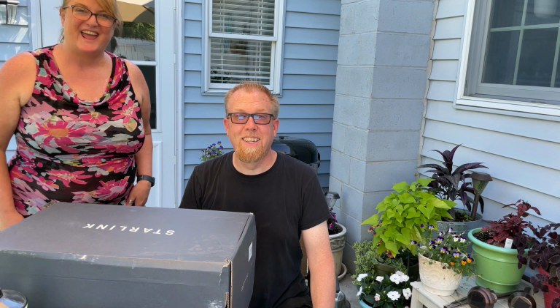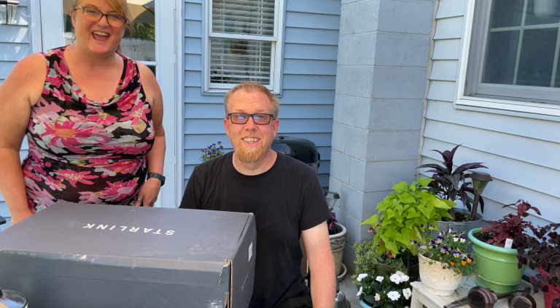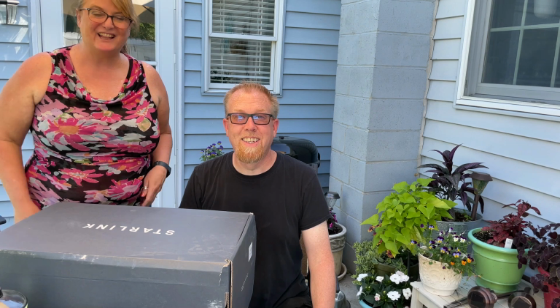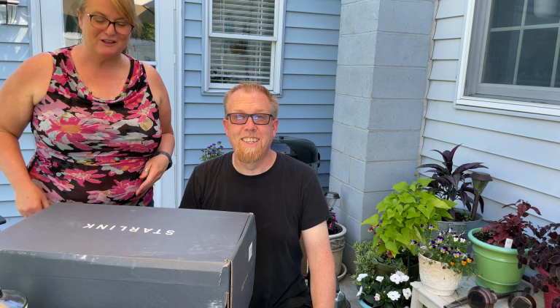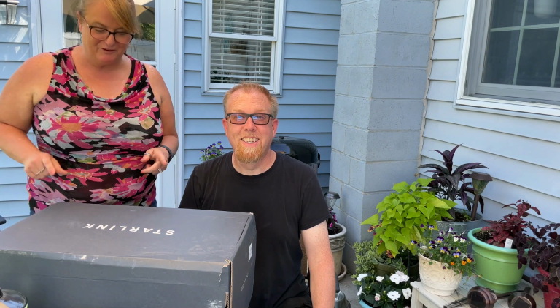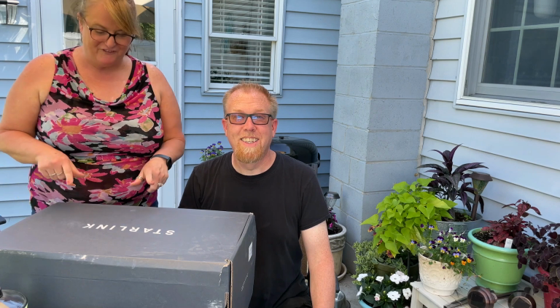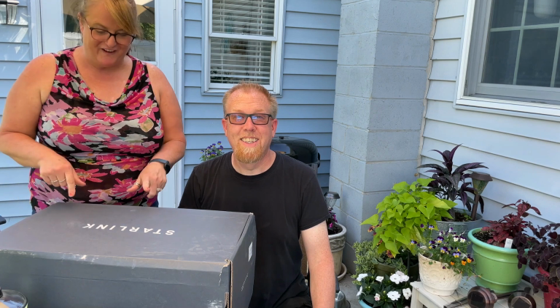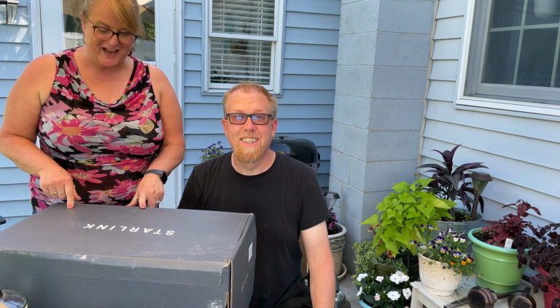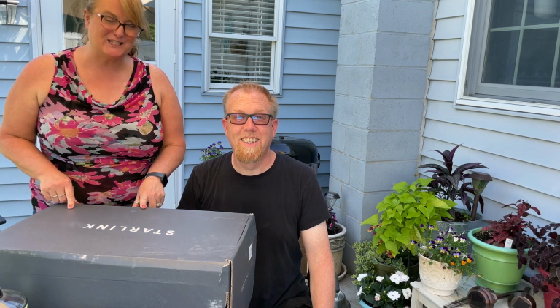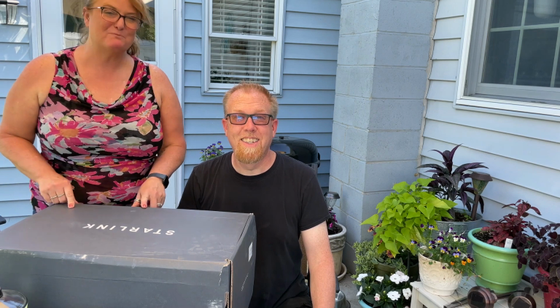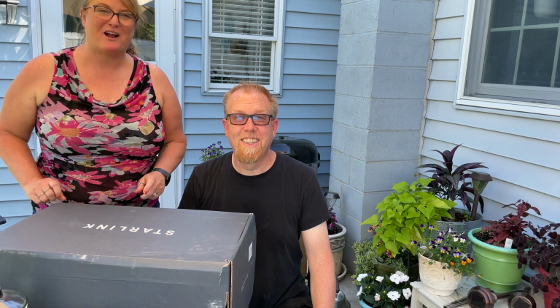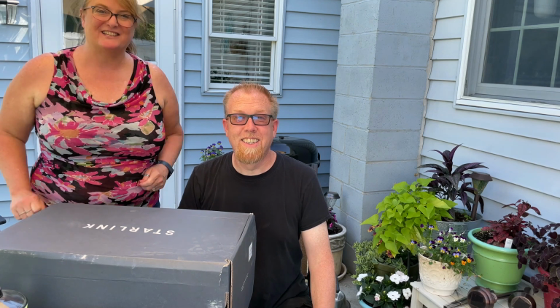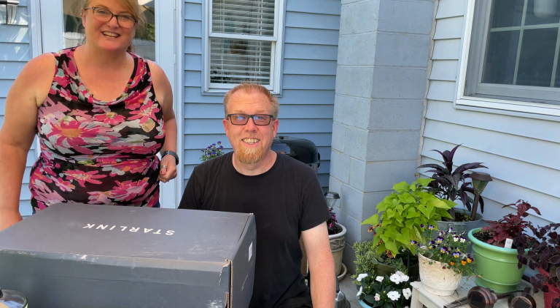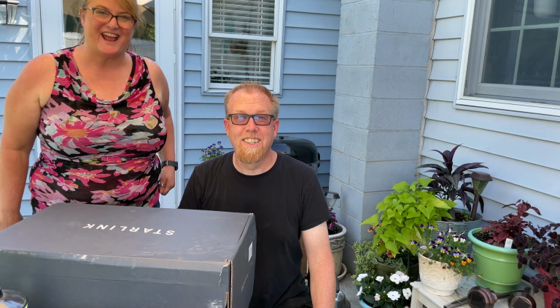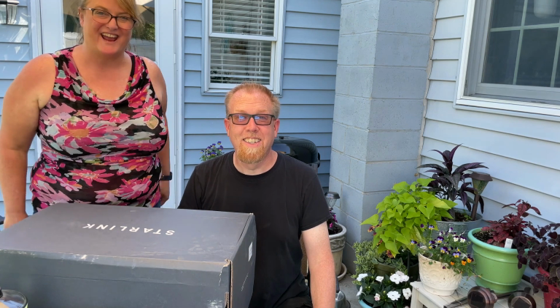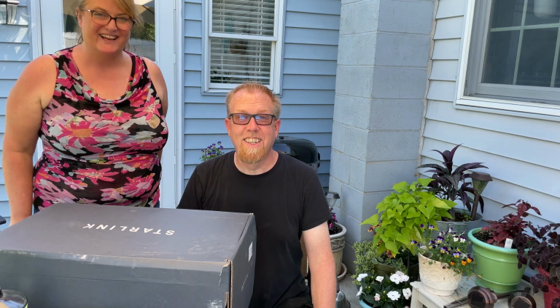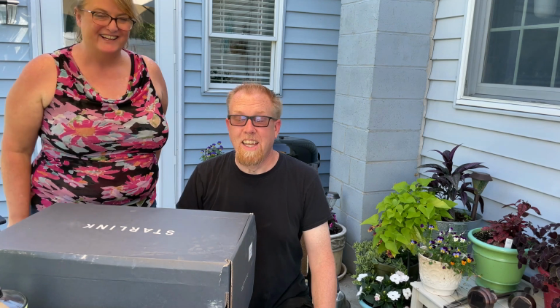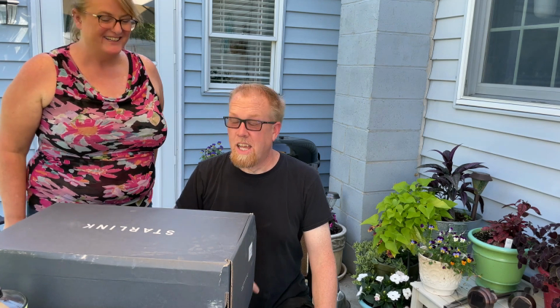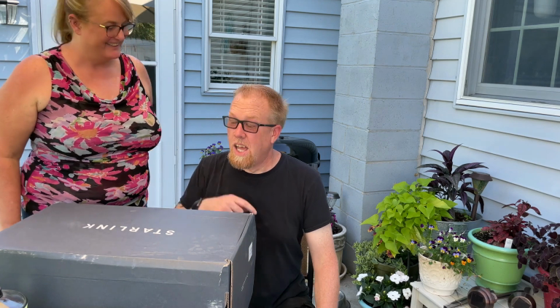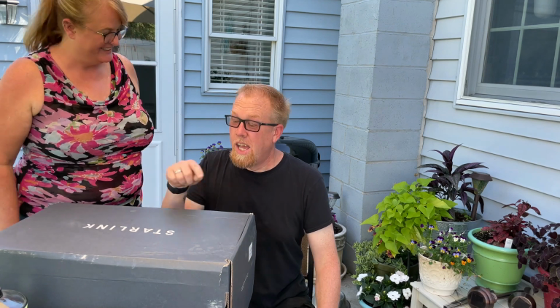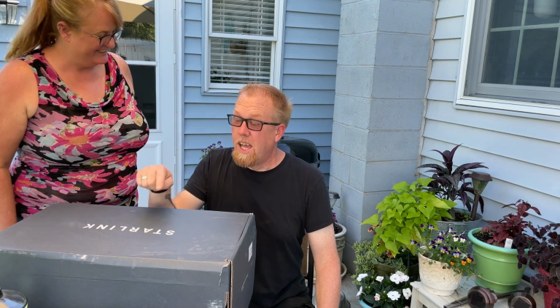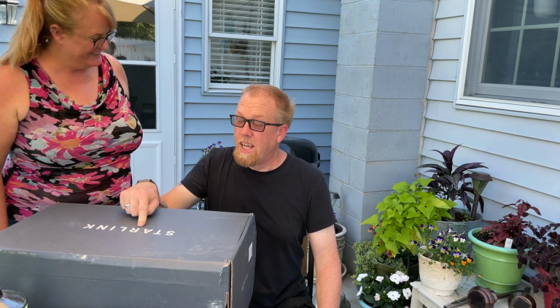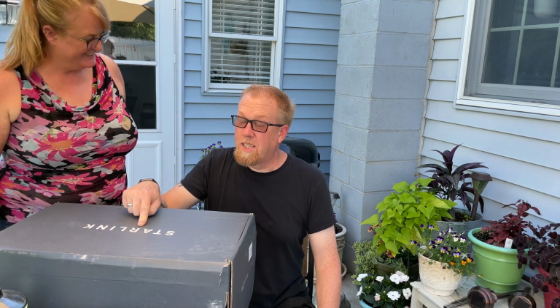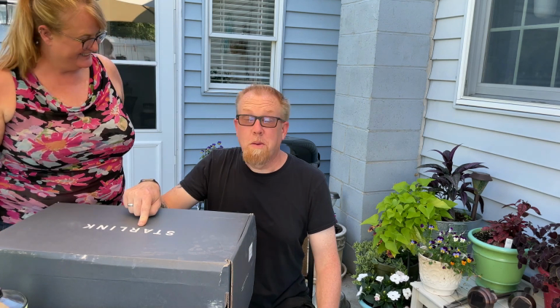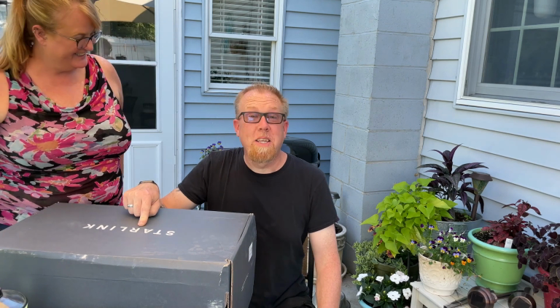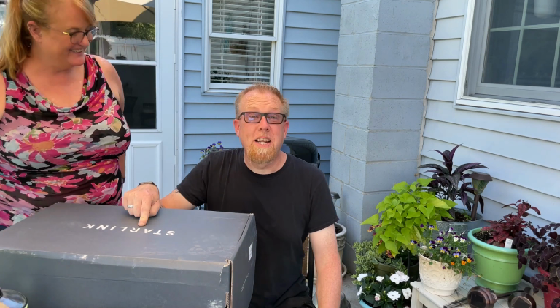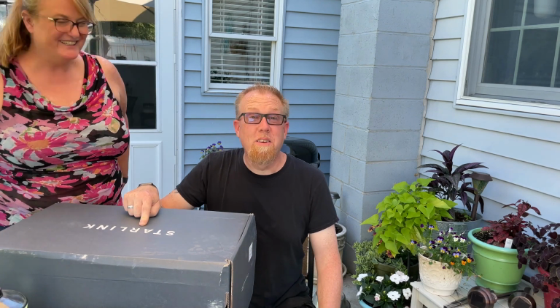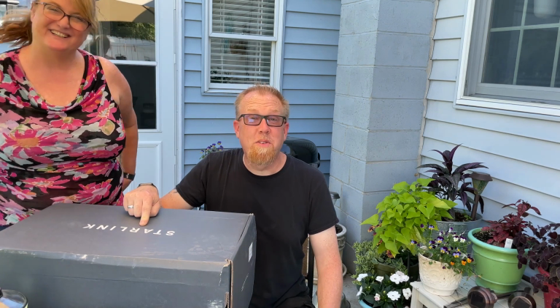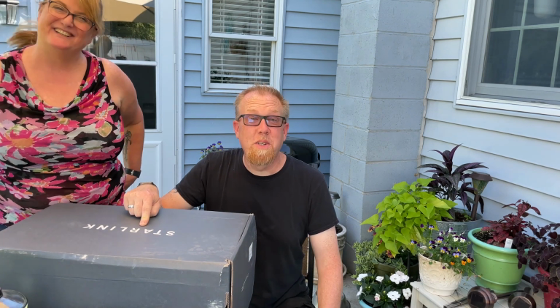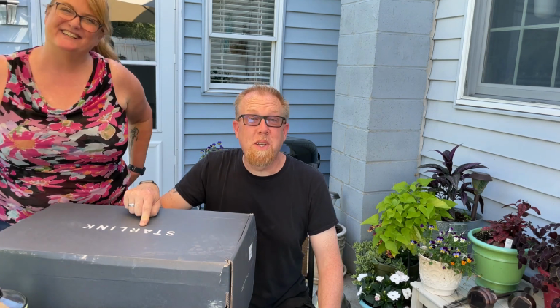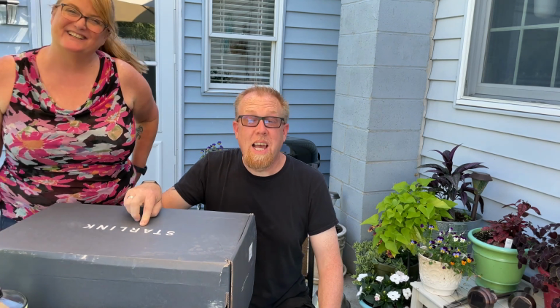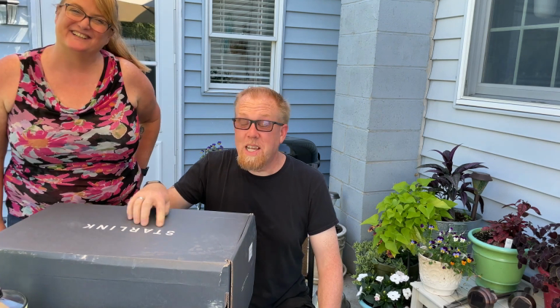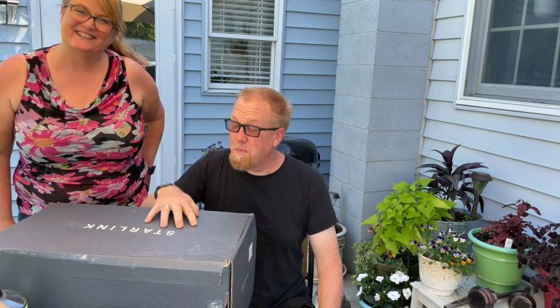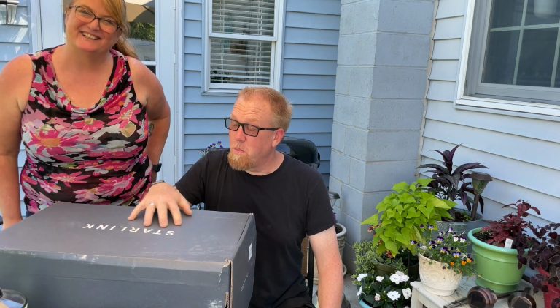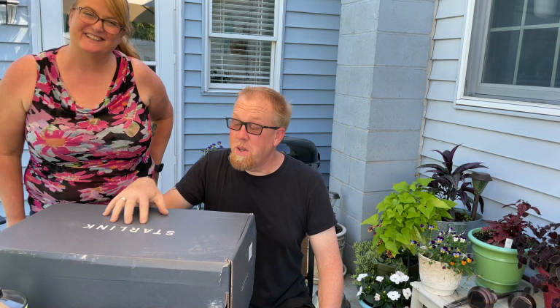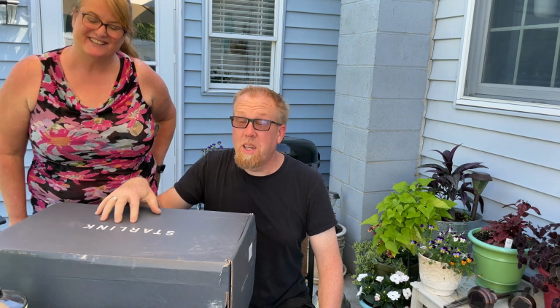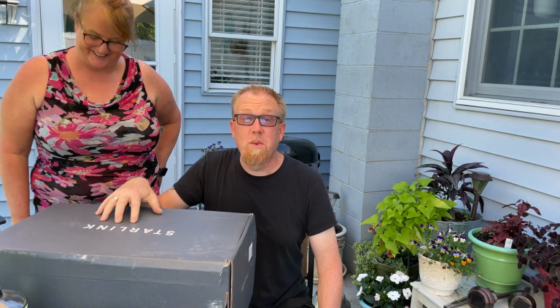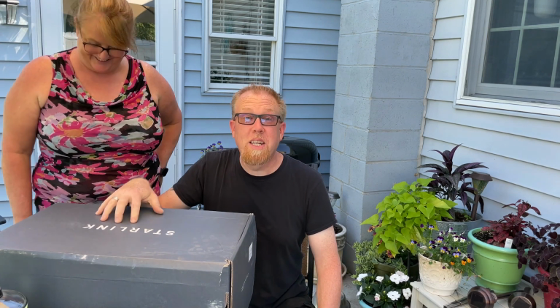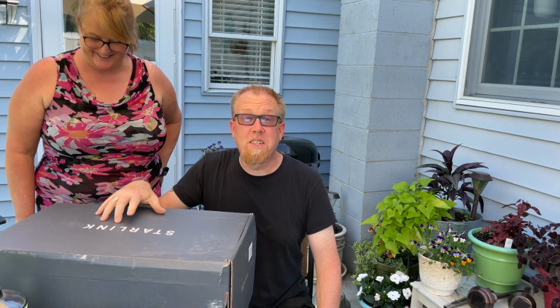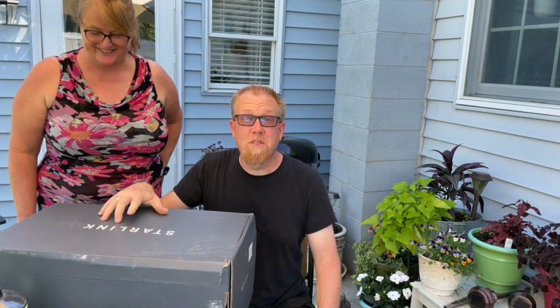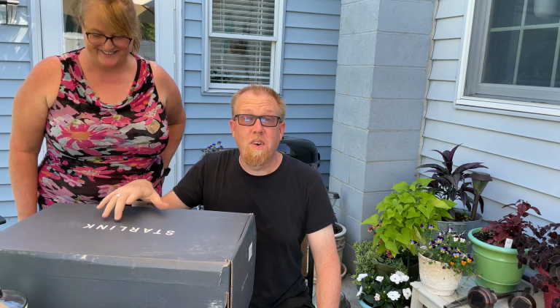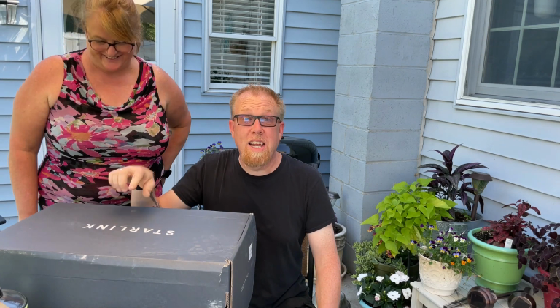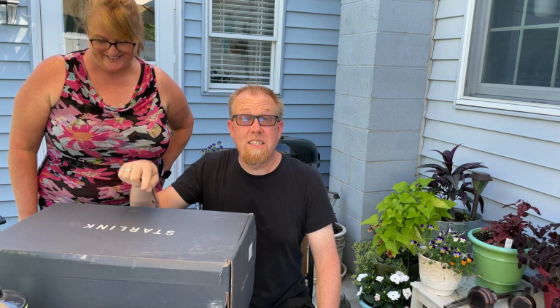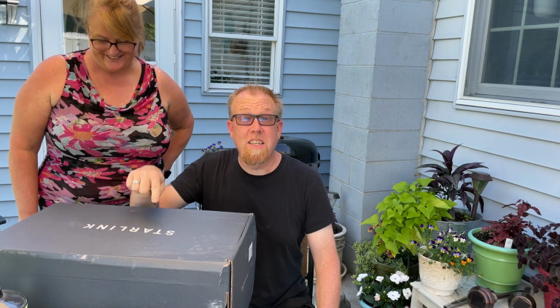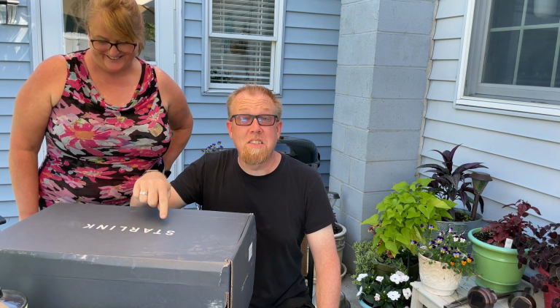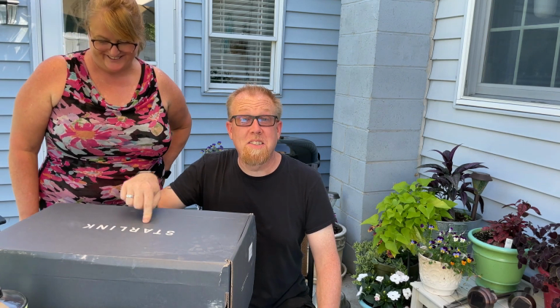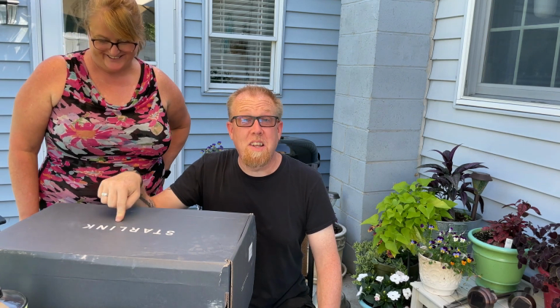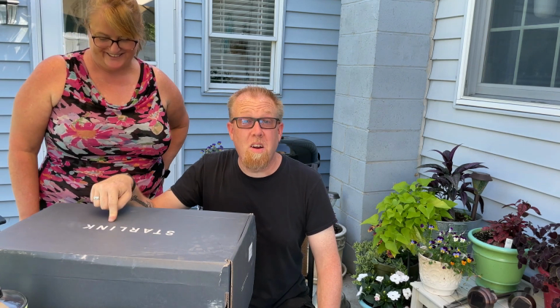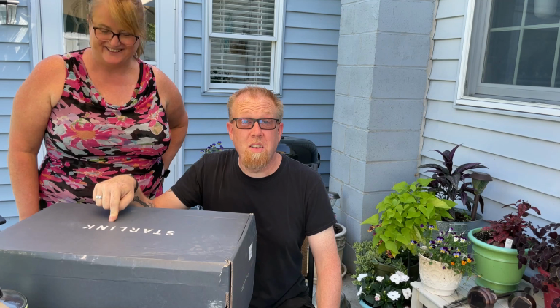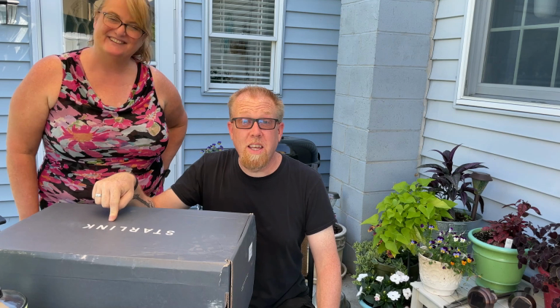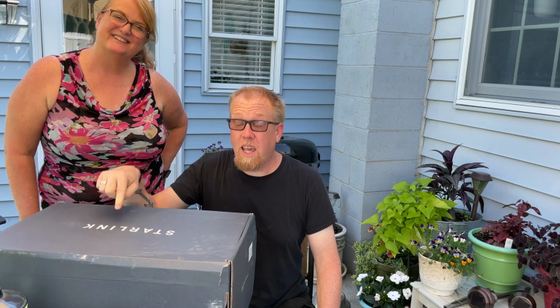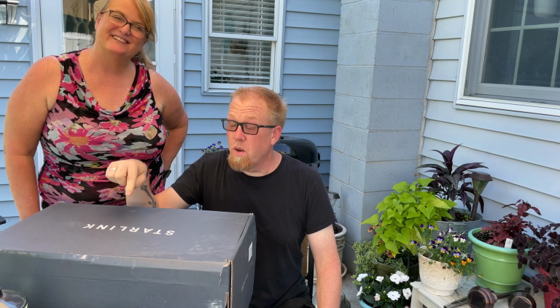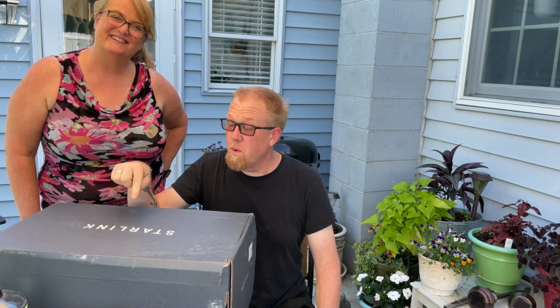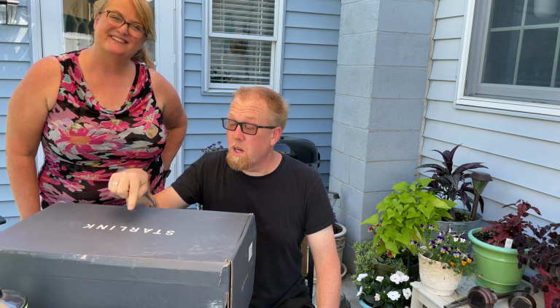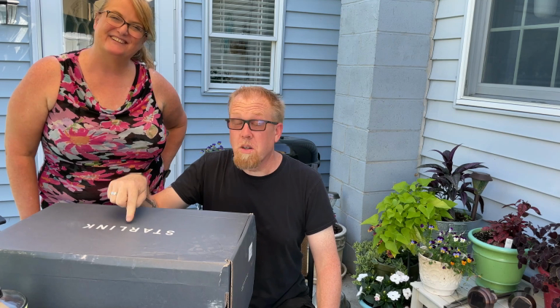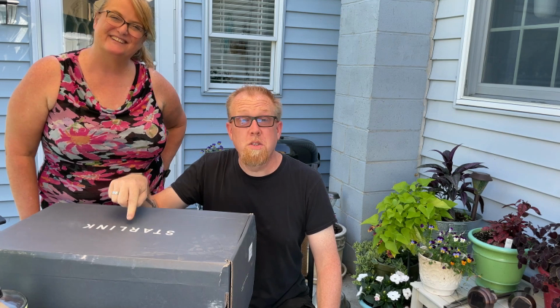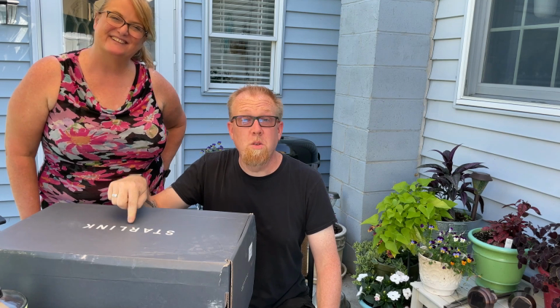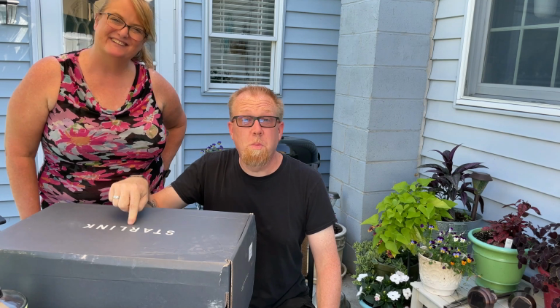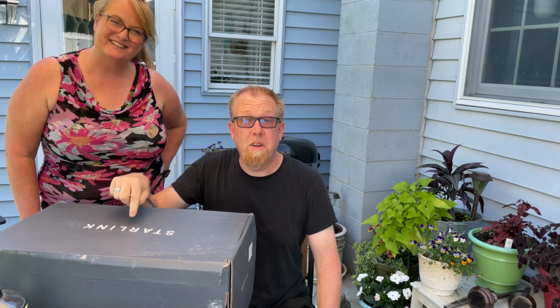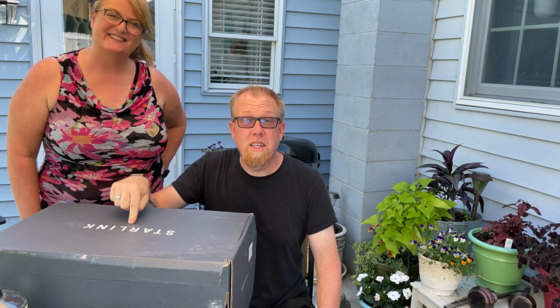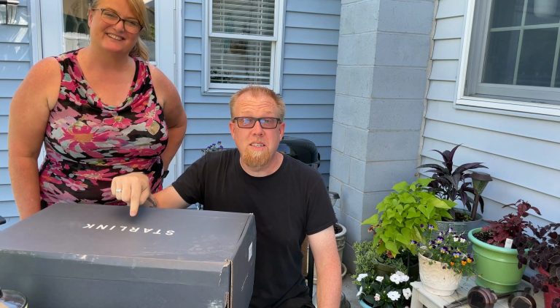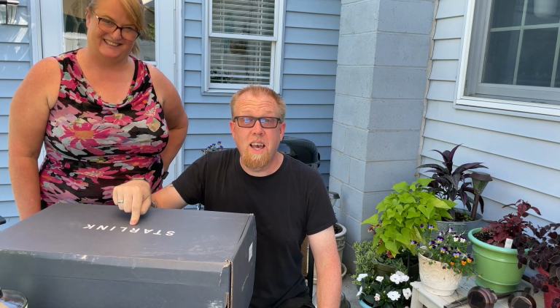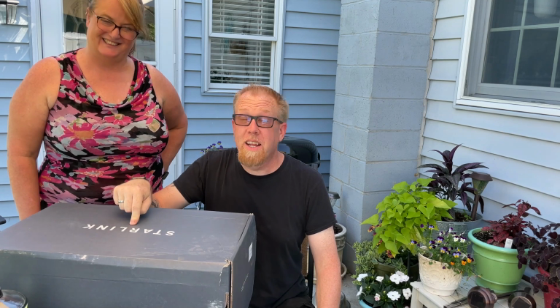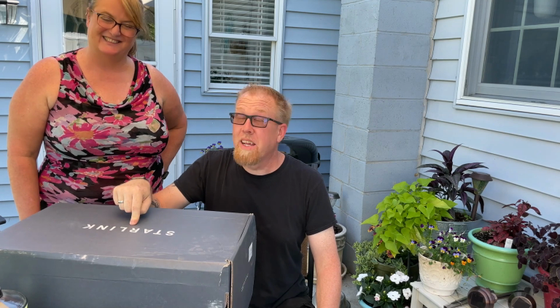Hey, look what FedEx brought today. It's upside down for you guys, but we can read it just fine. It says Starlink, and we are super excited.